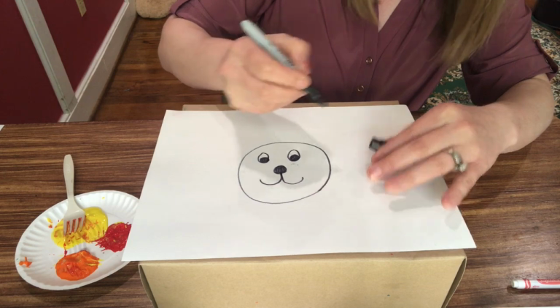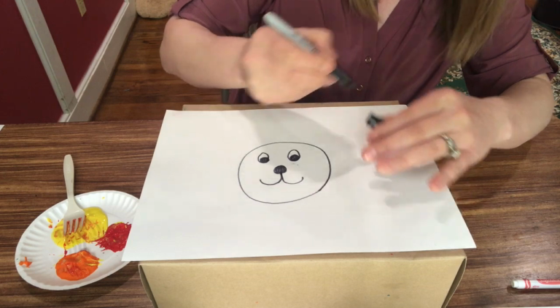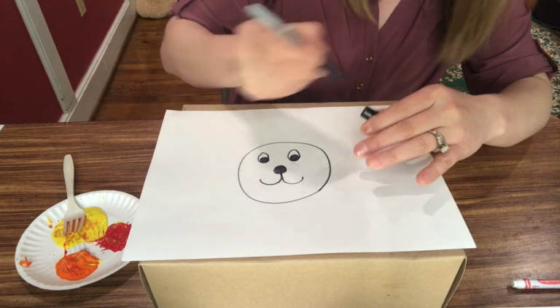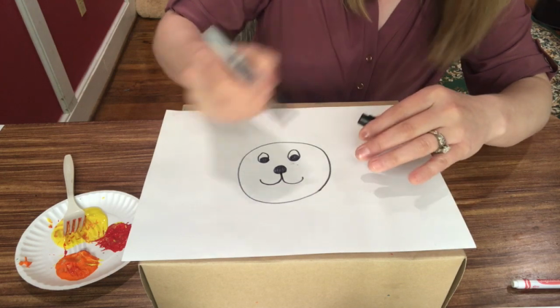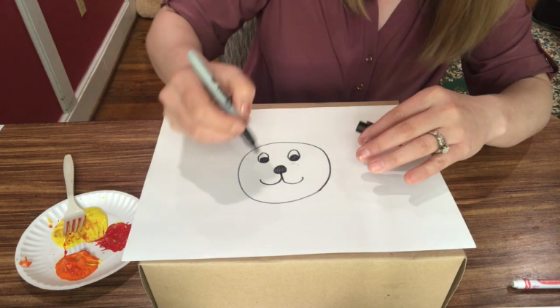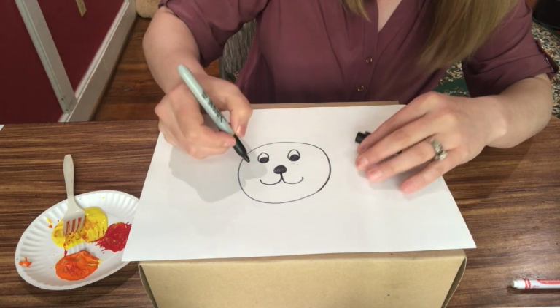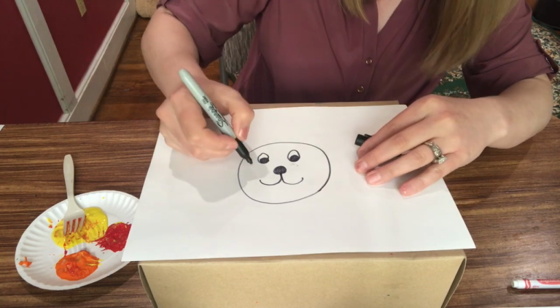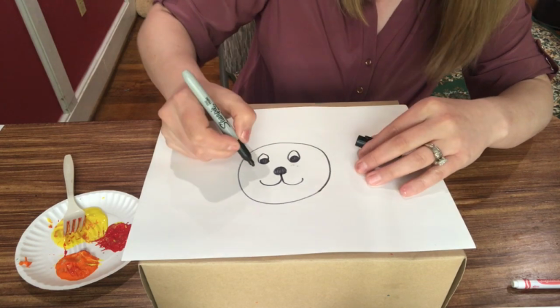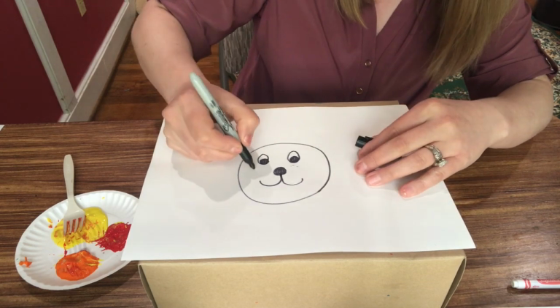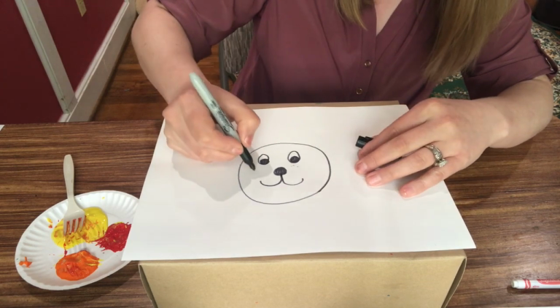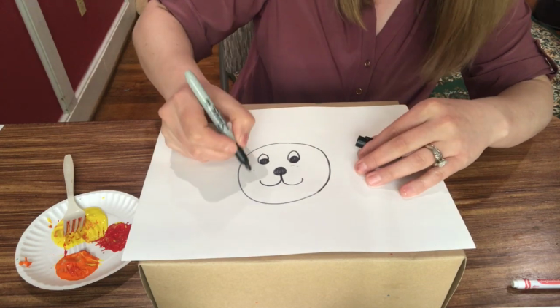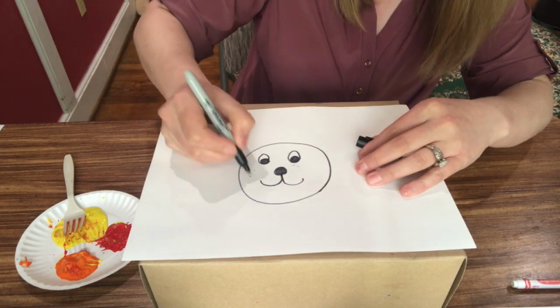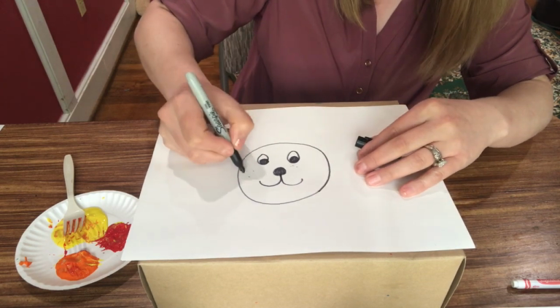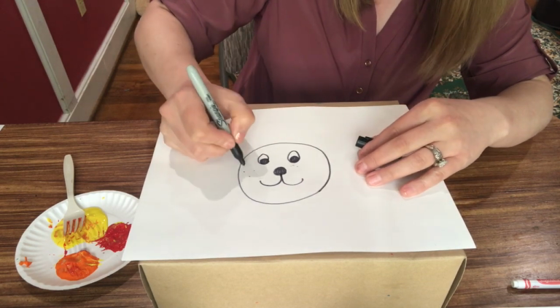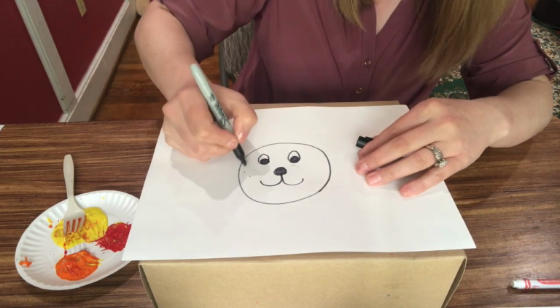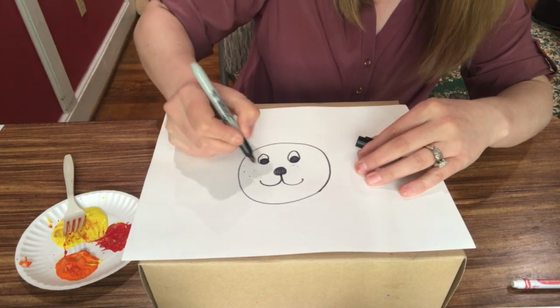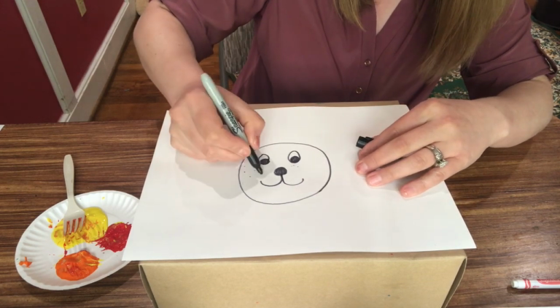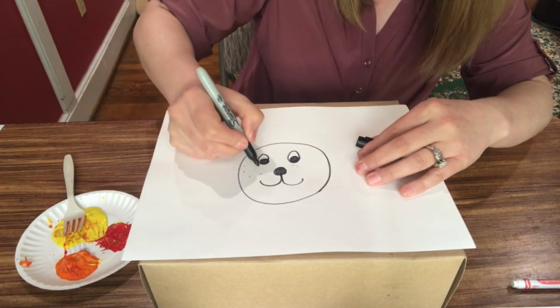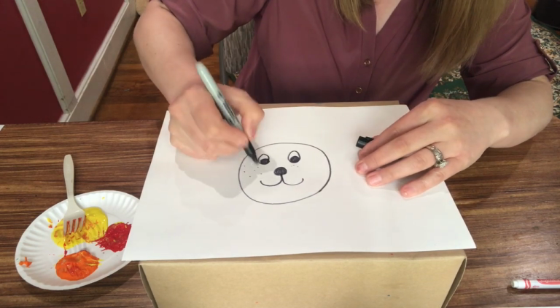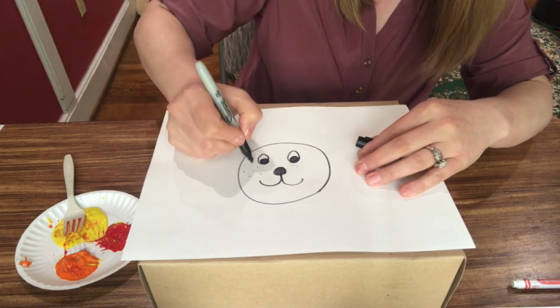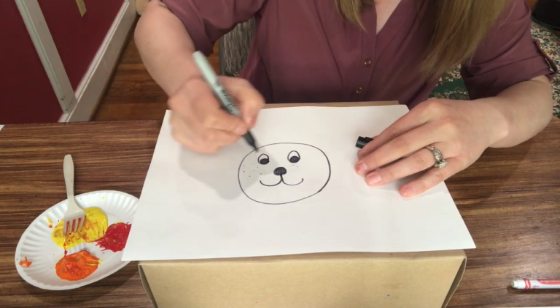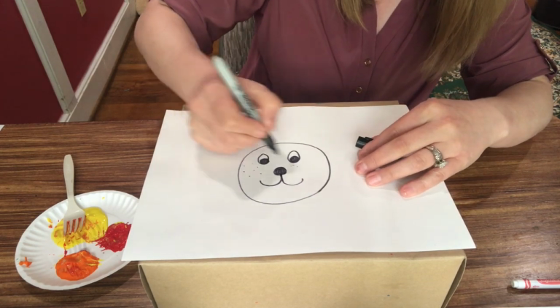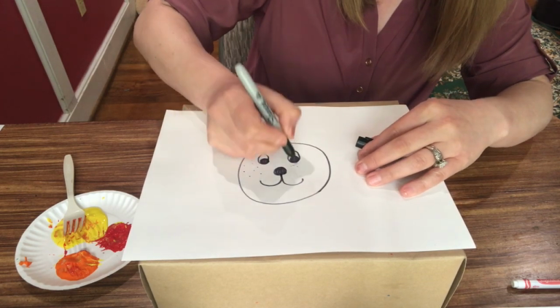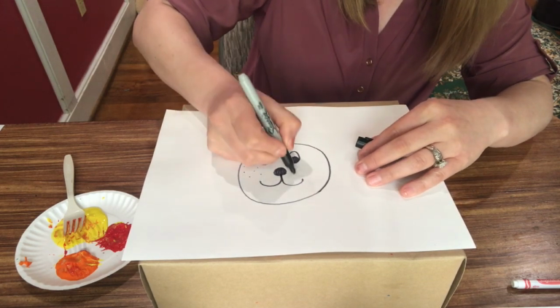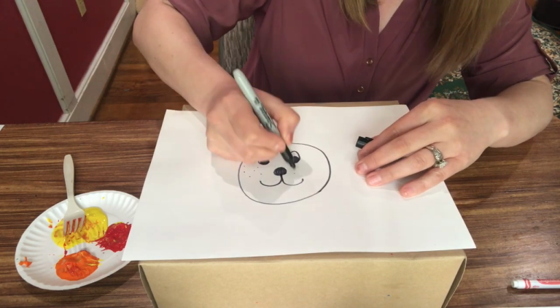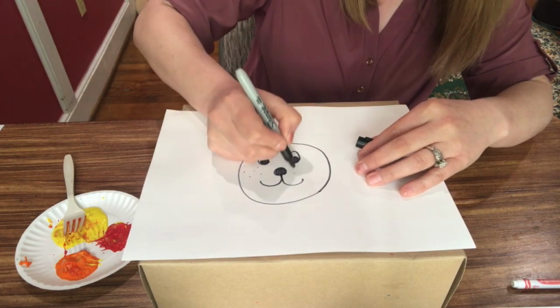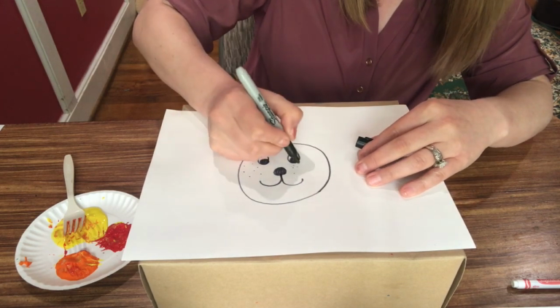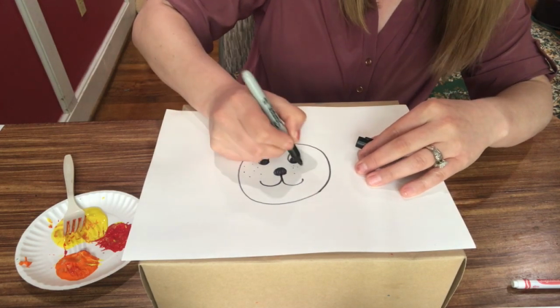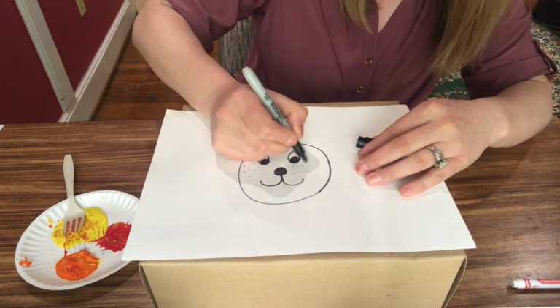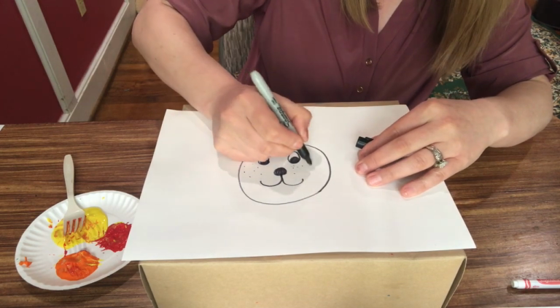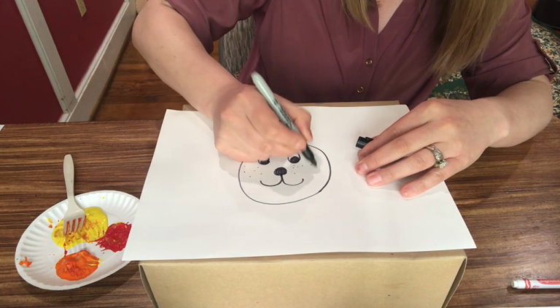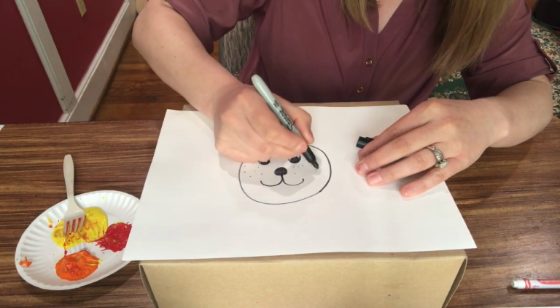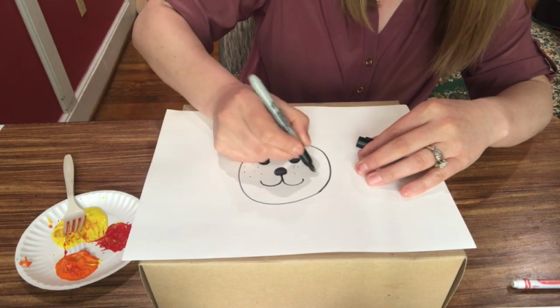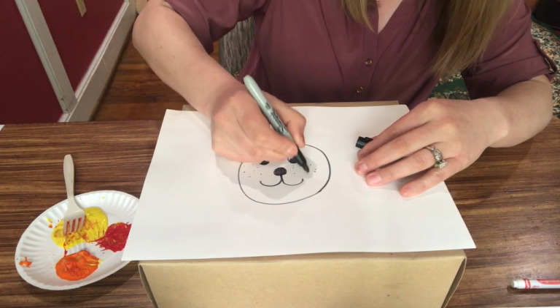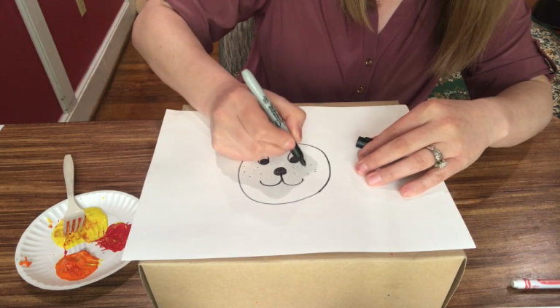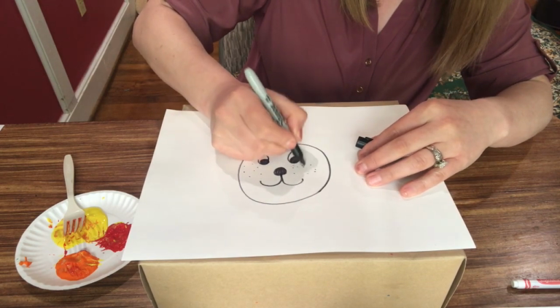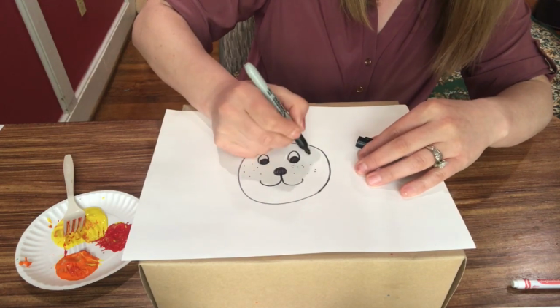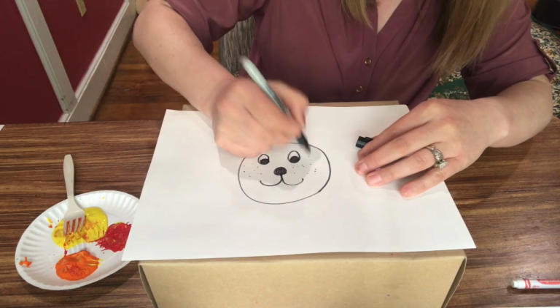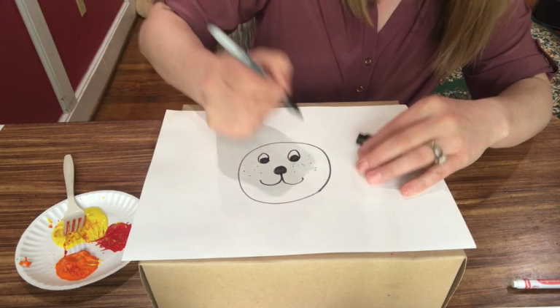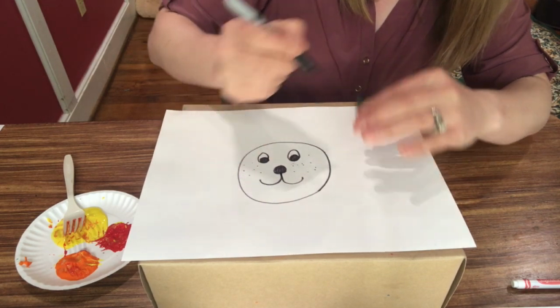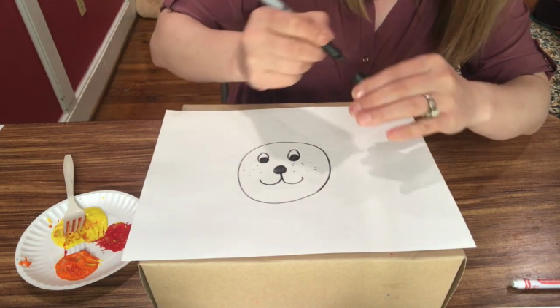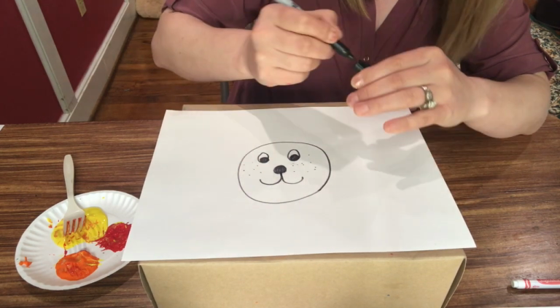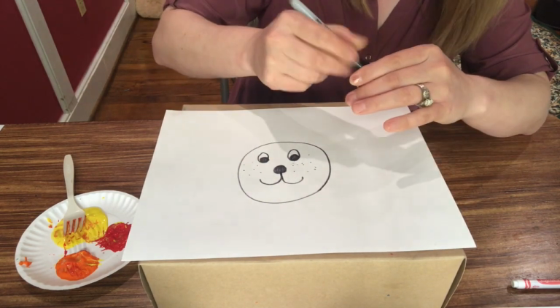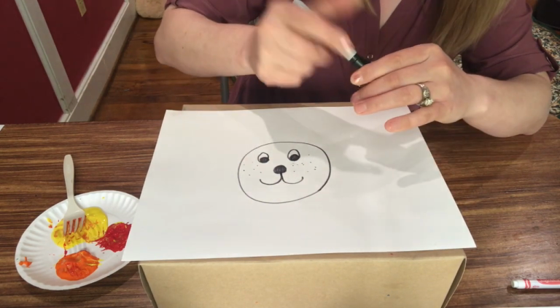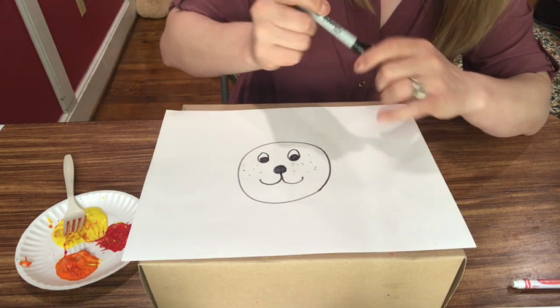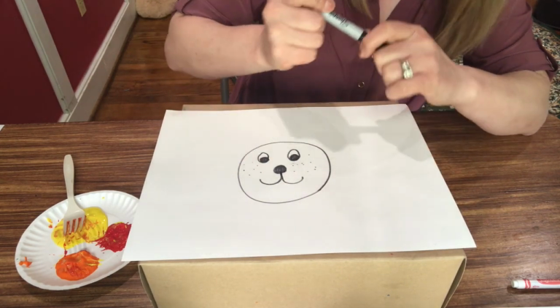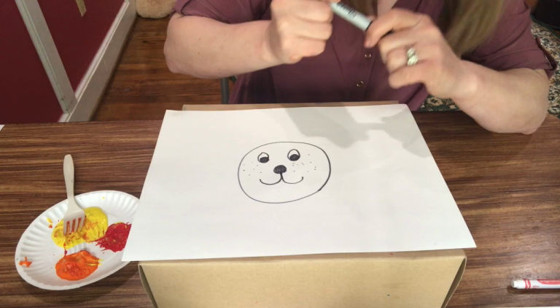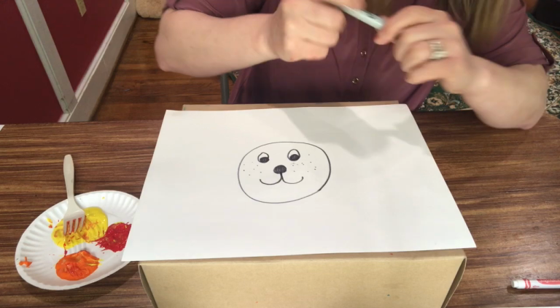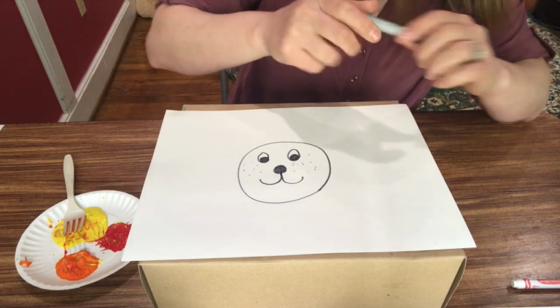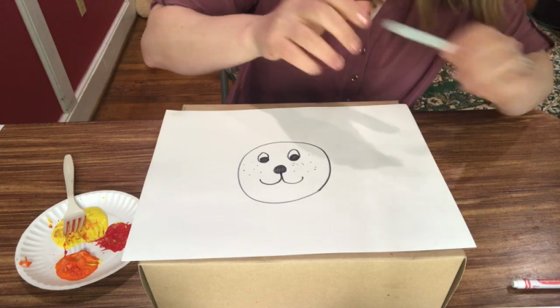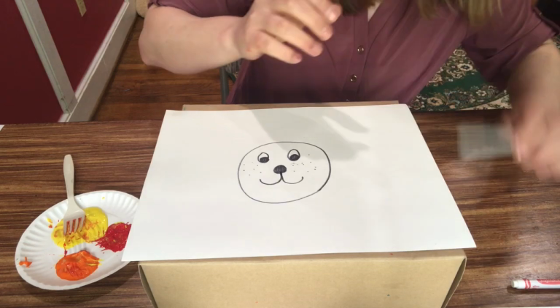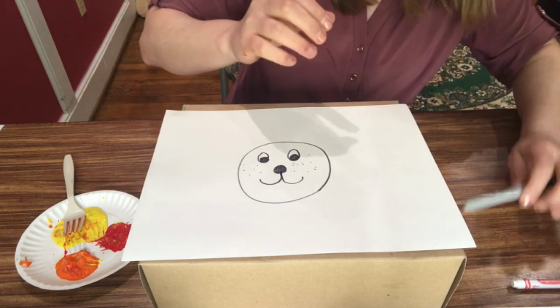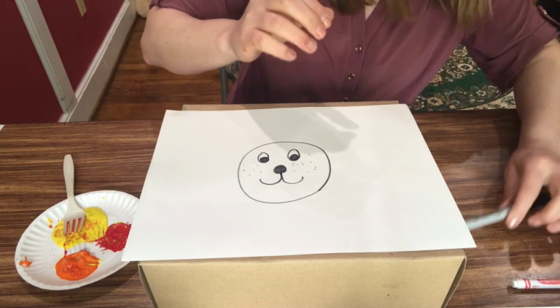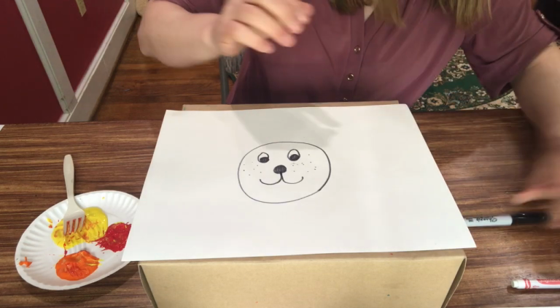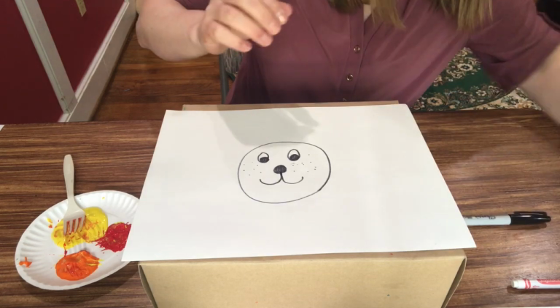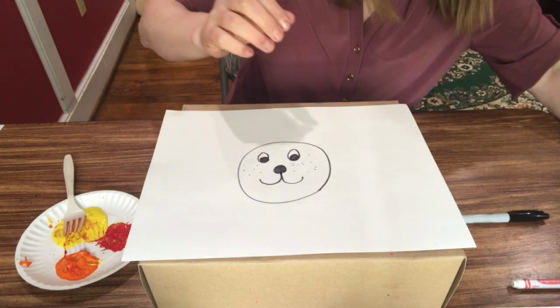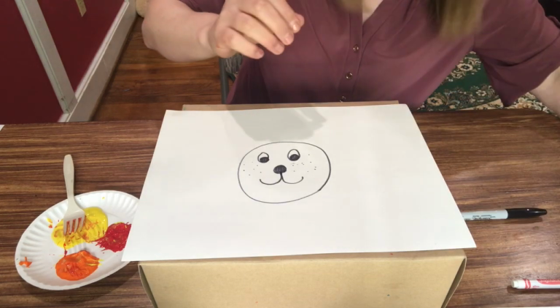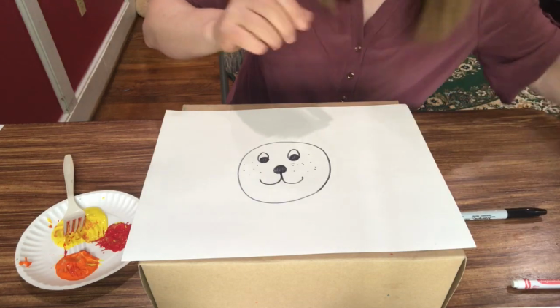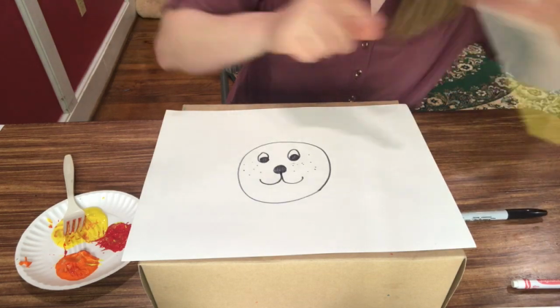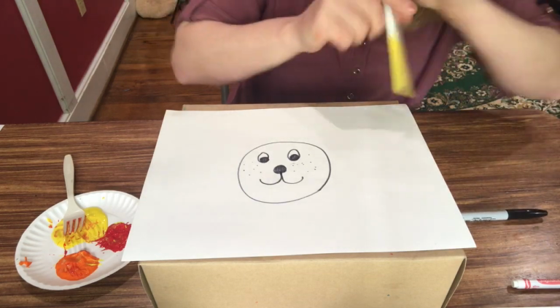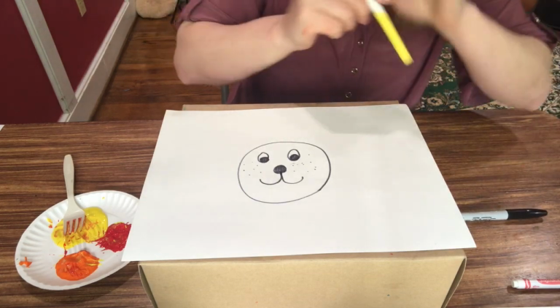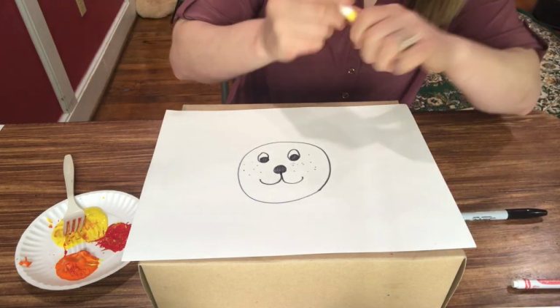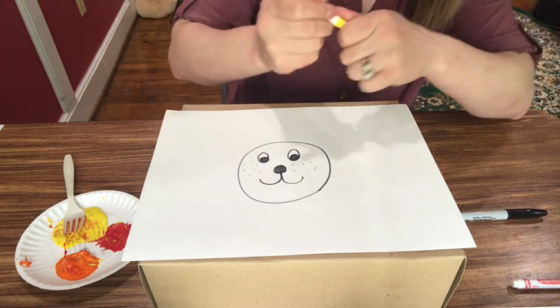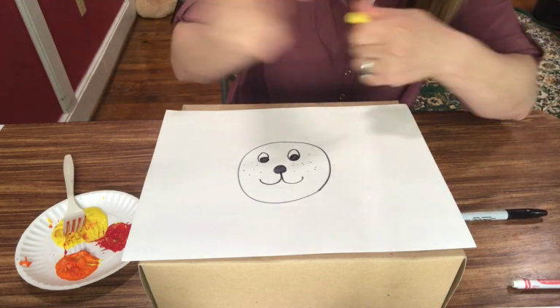If you want, you can give it some spots, as if these are the whiskers. Then you color it in with yellow.